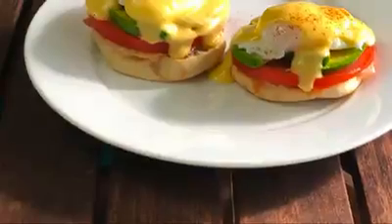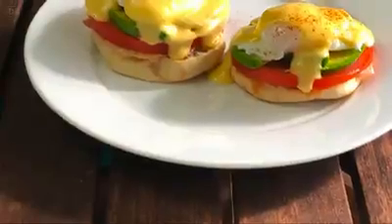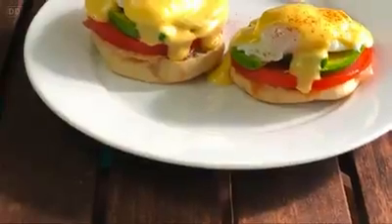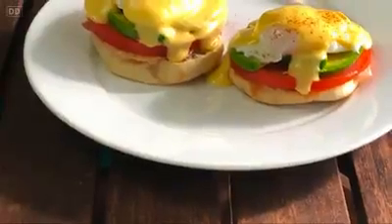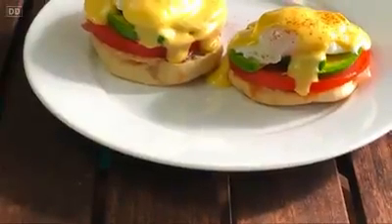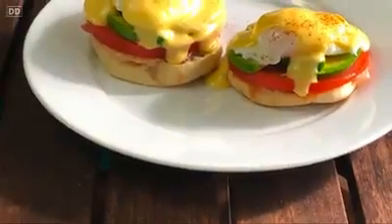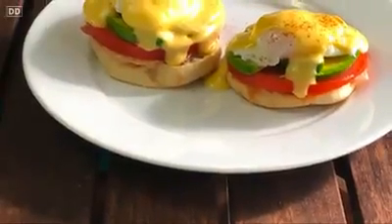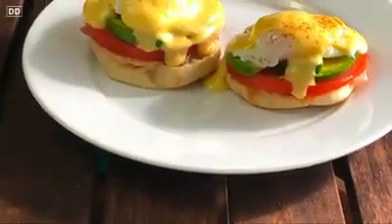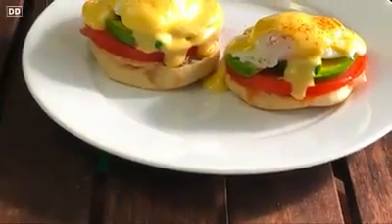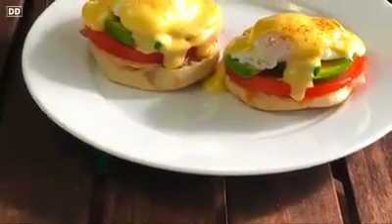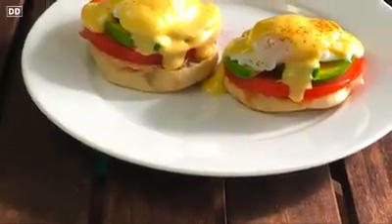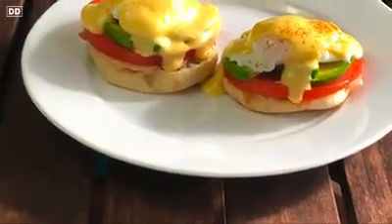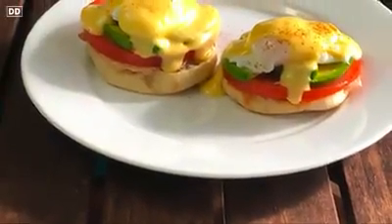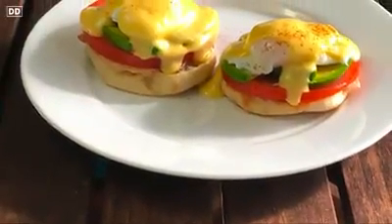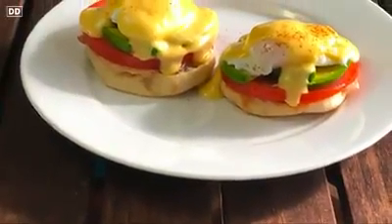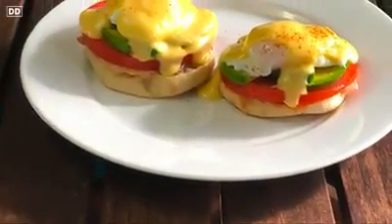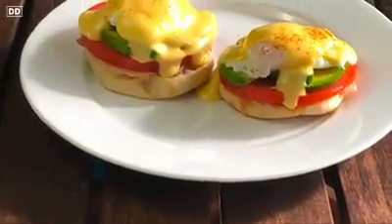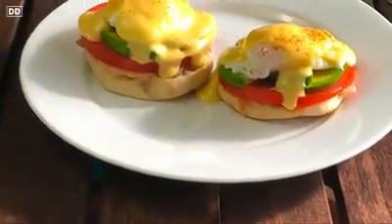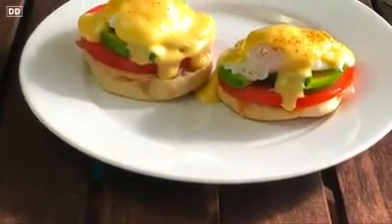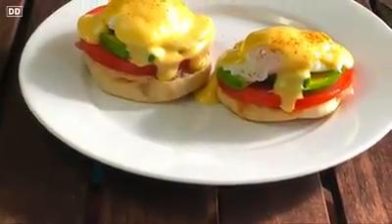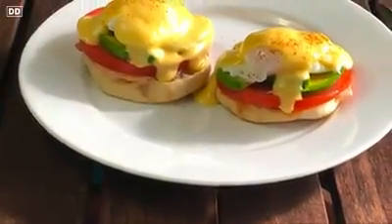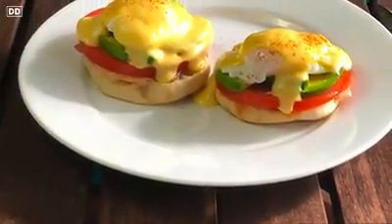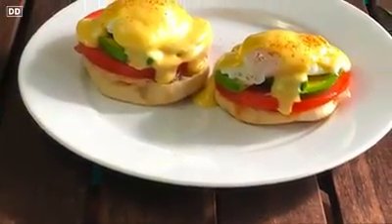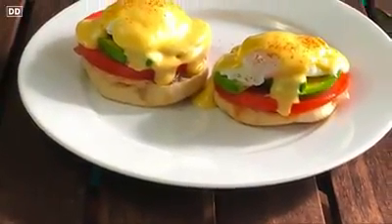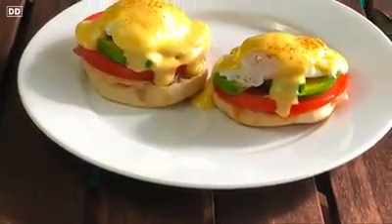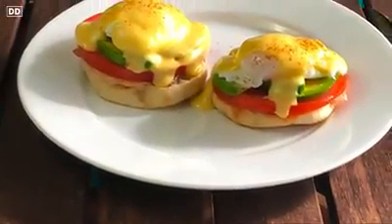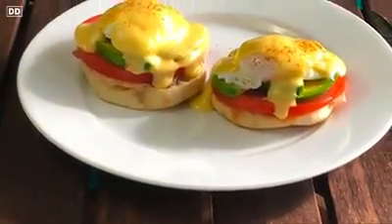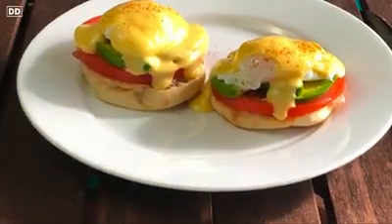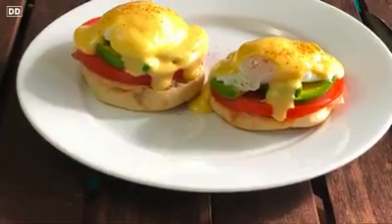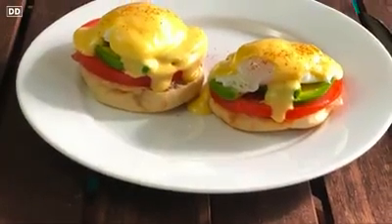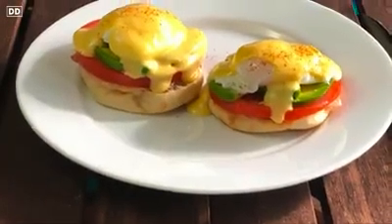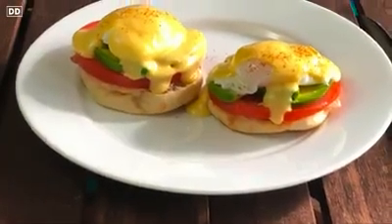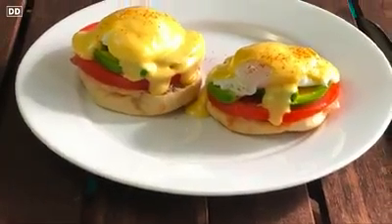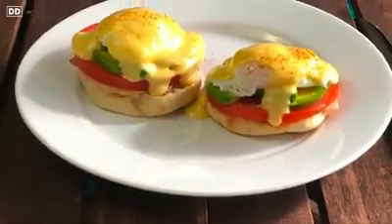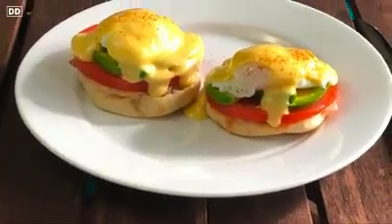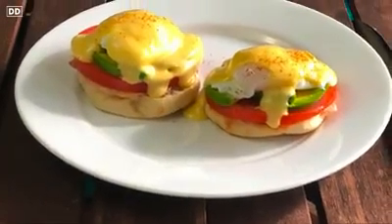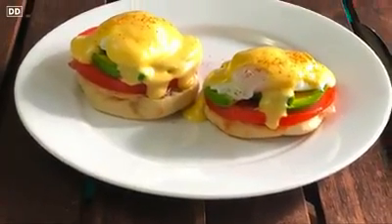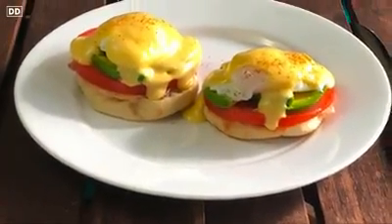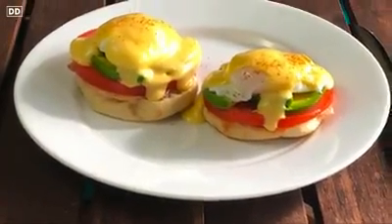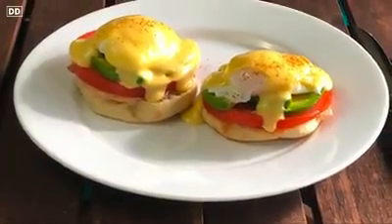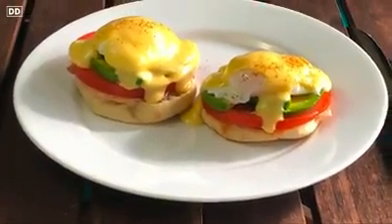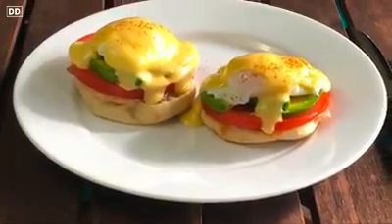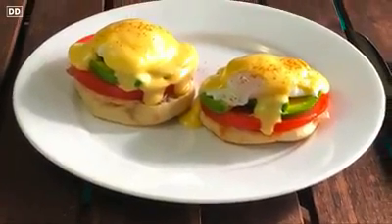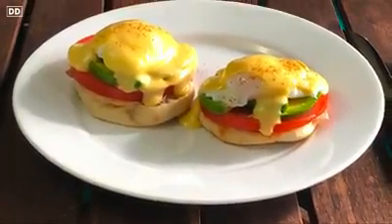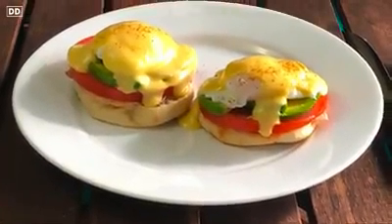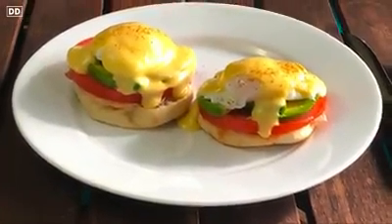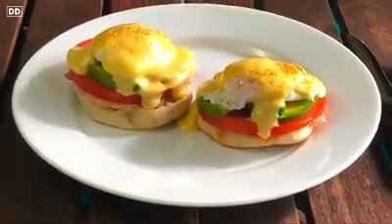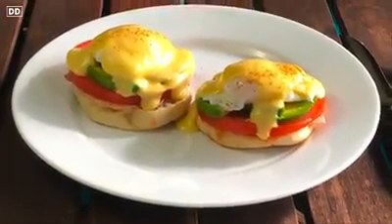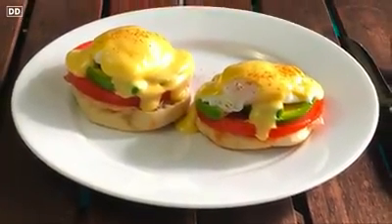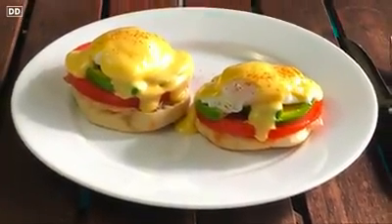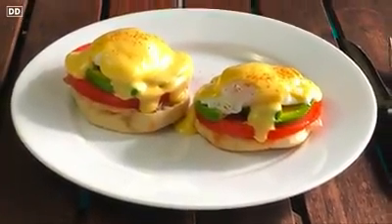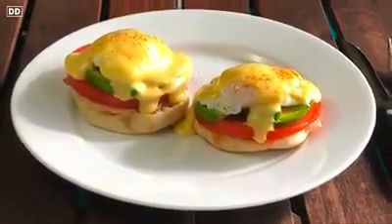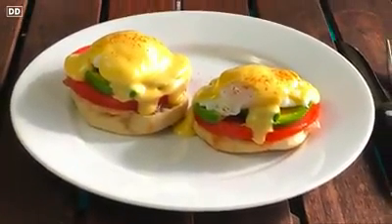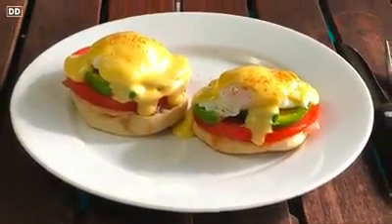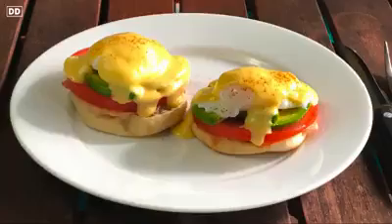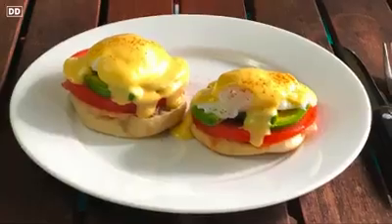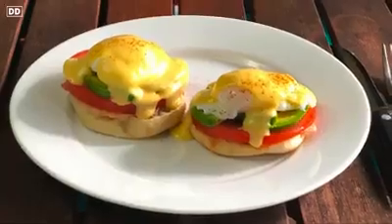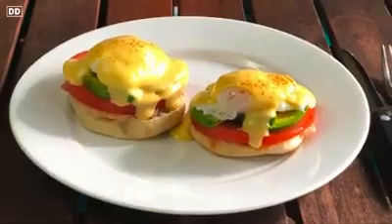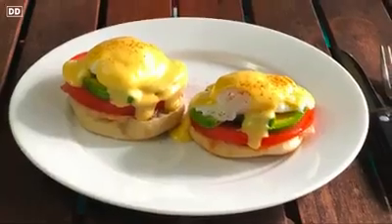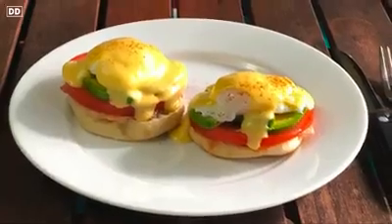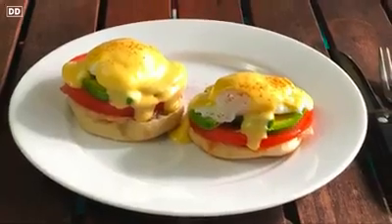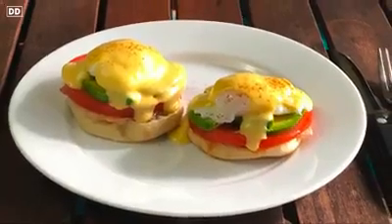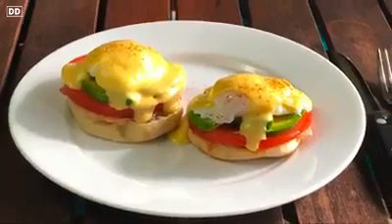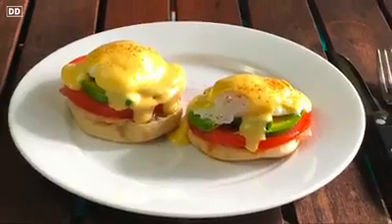Hey, Slade here, and I'm really excited. We're going to make Eggs Benedict today — California style, as you can see here, with the tomato and the avocado.